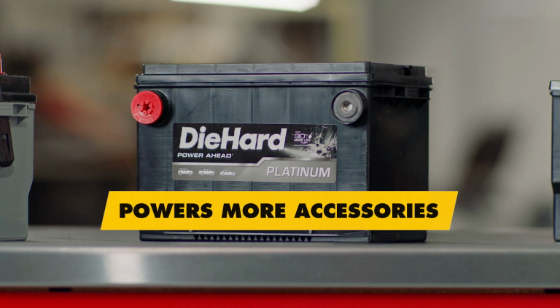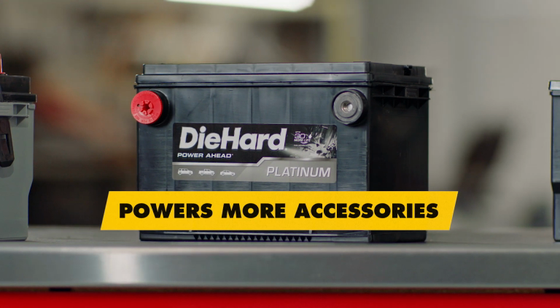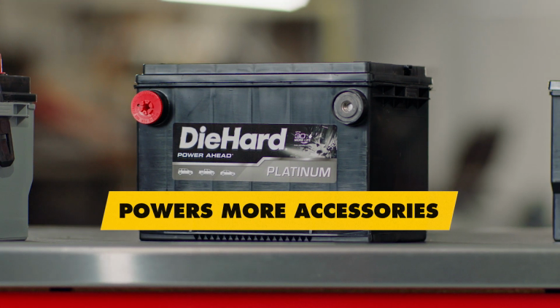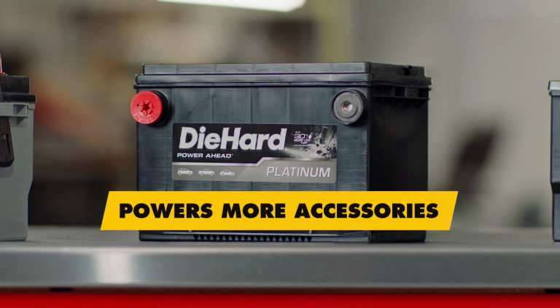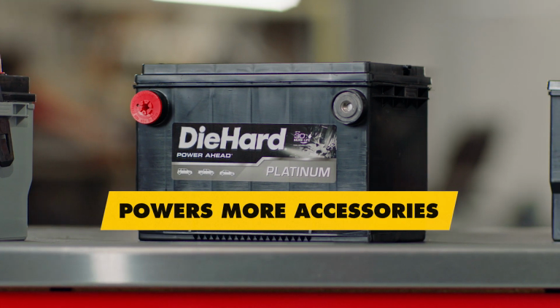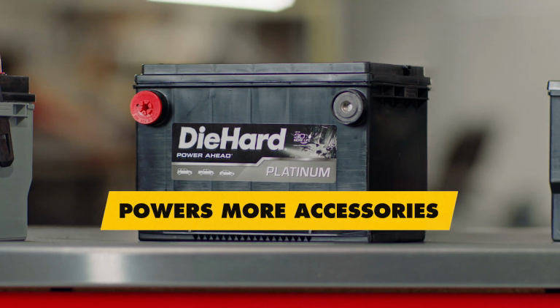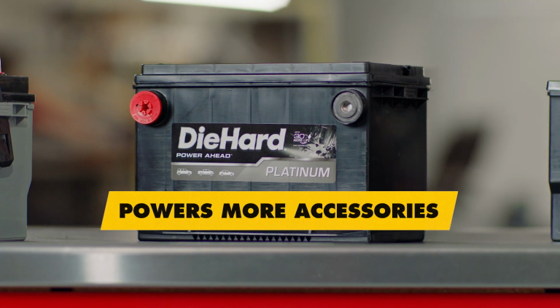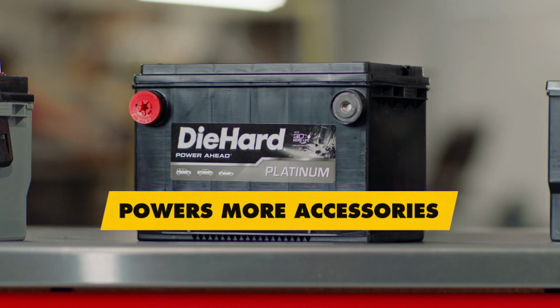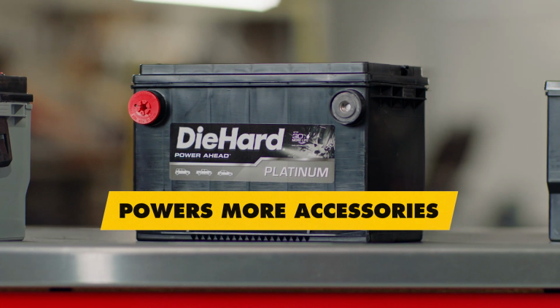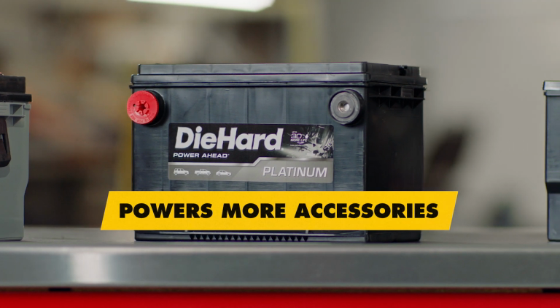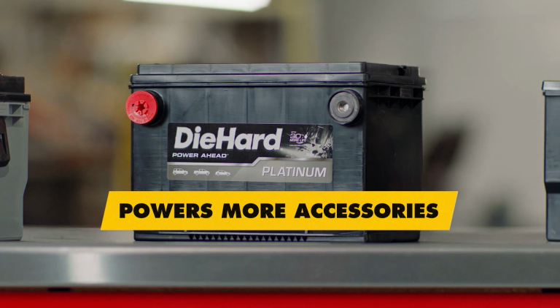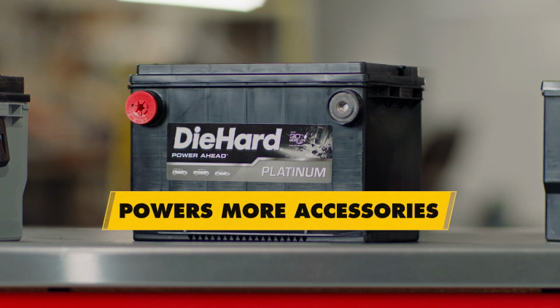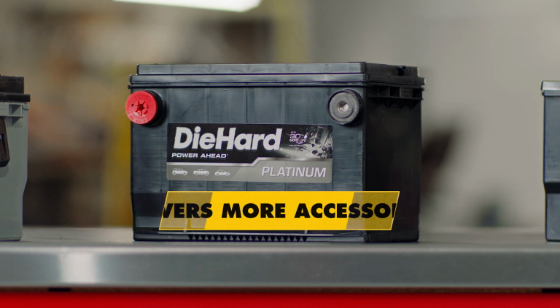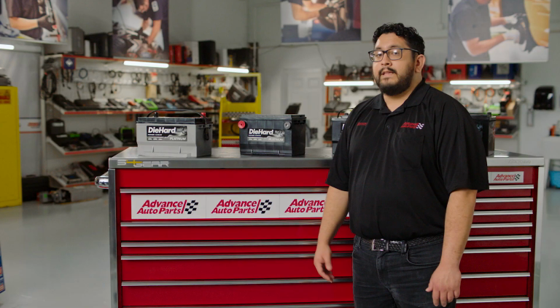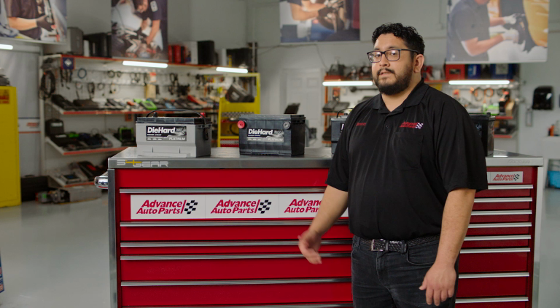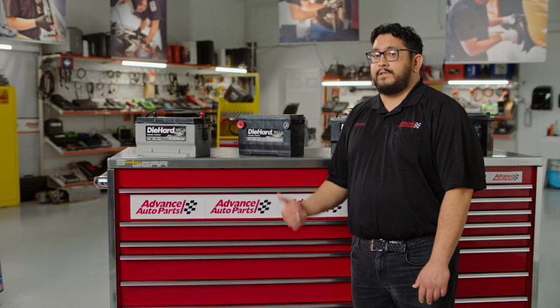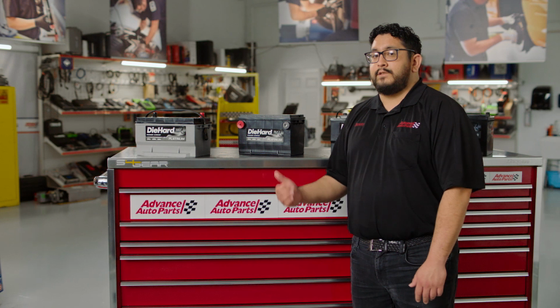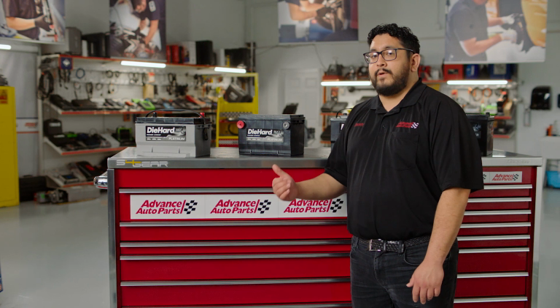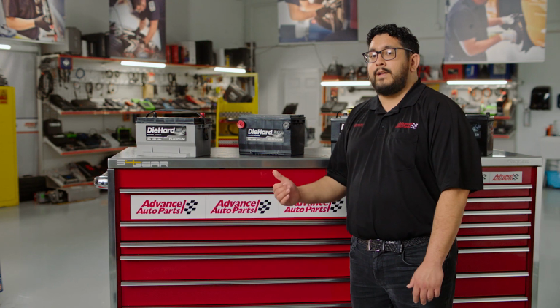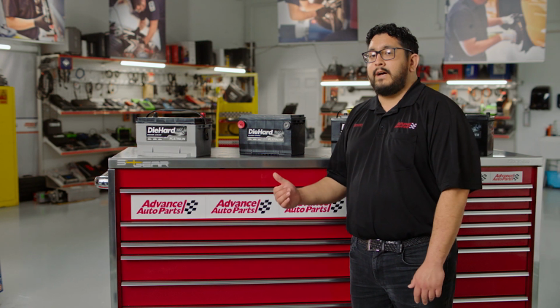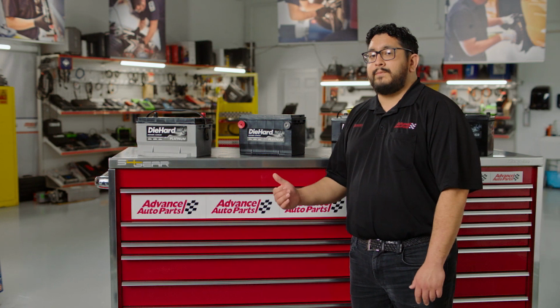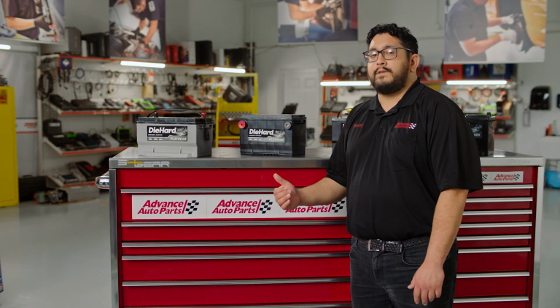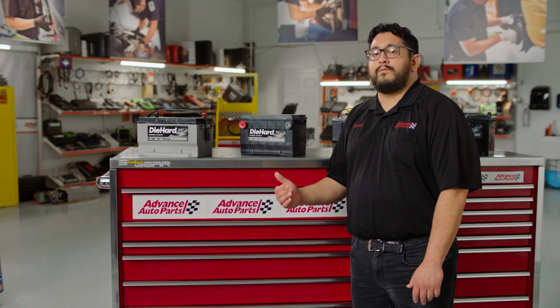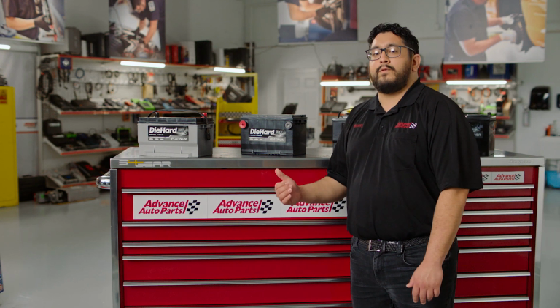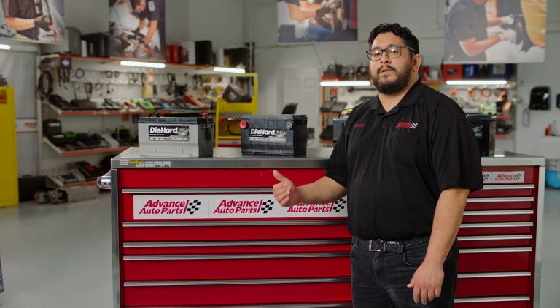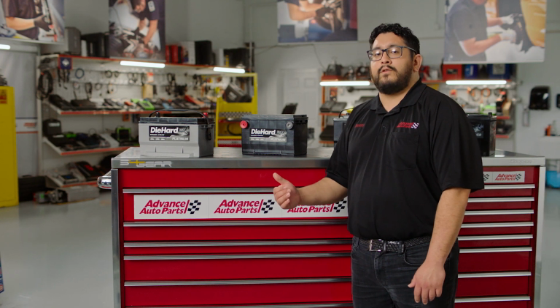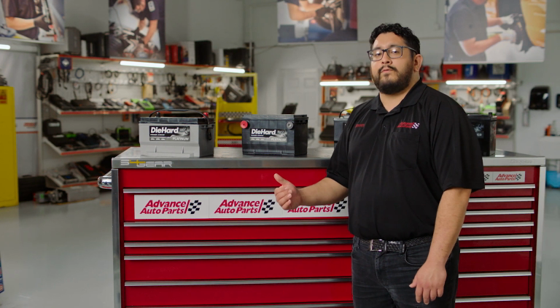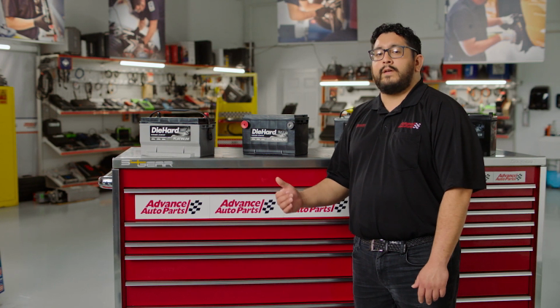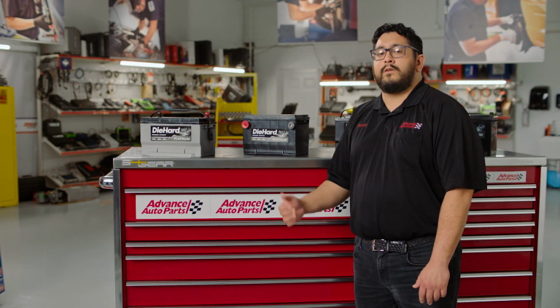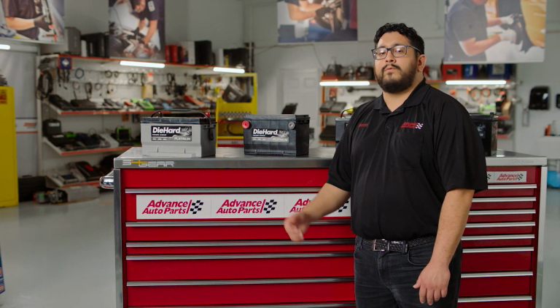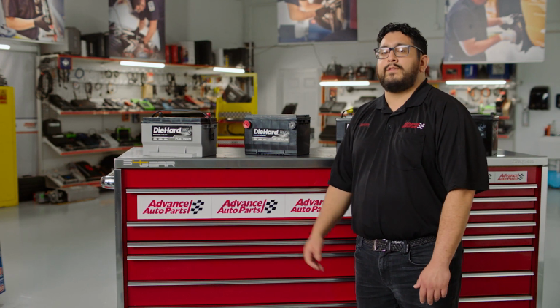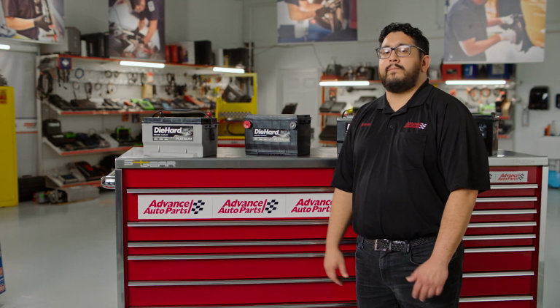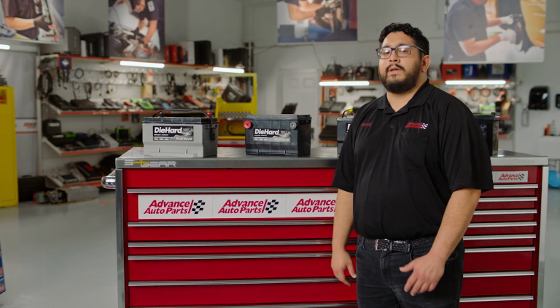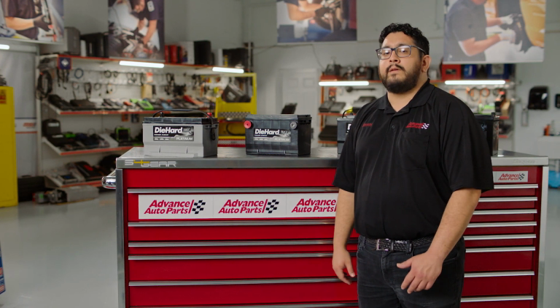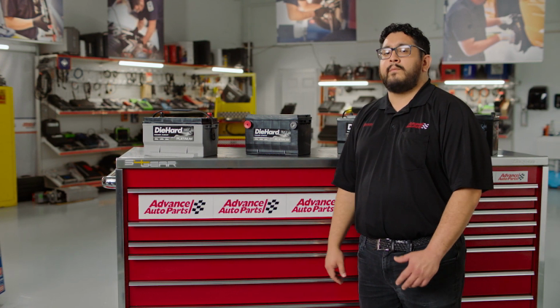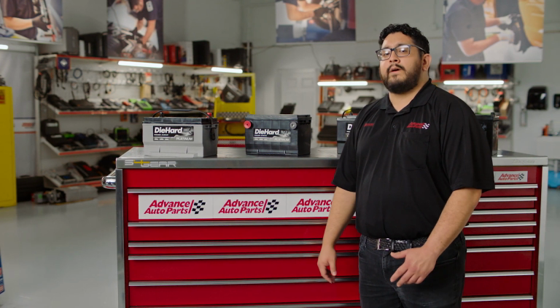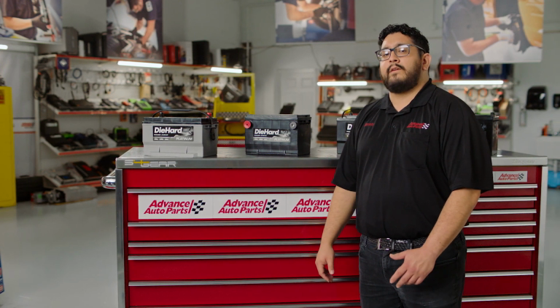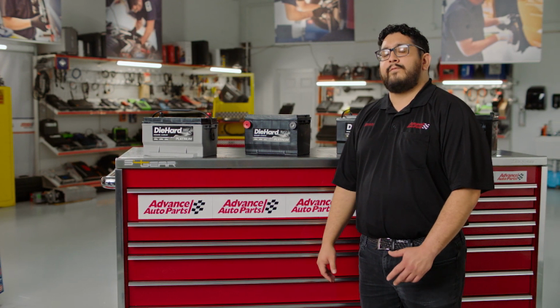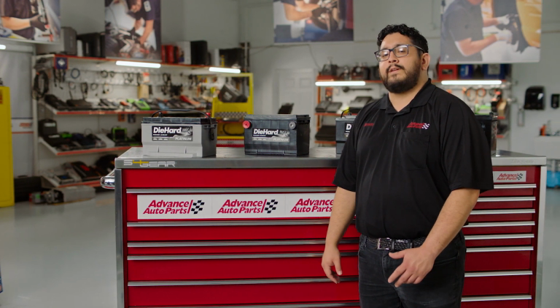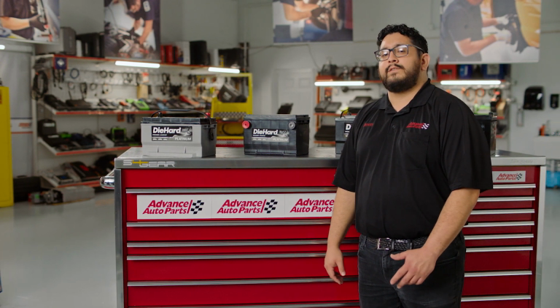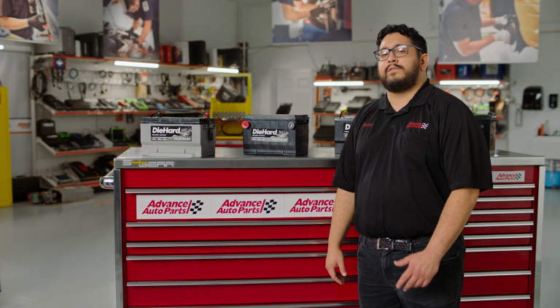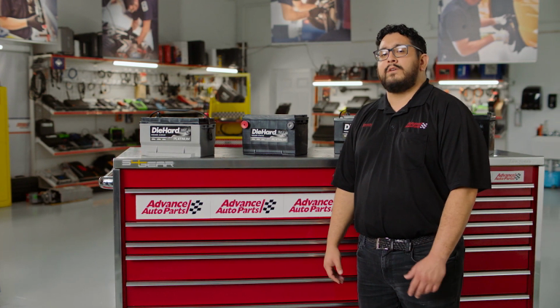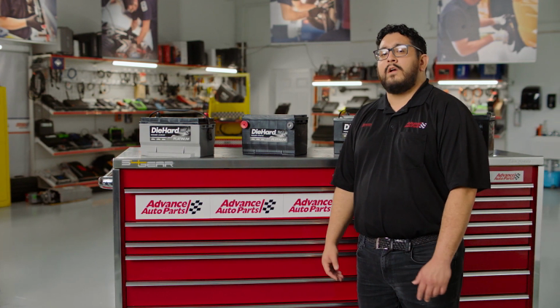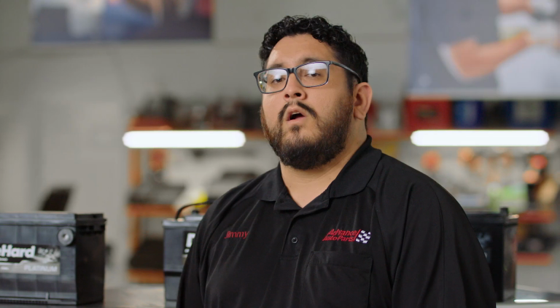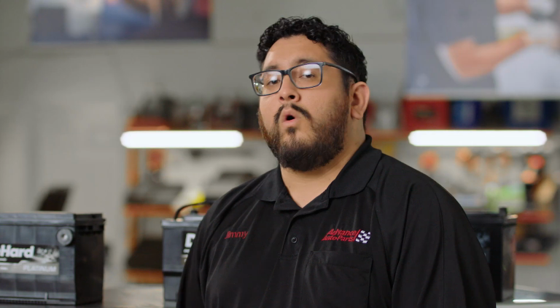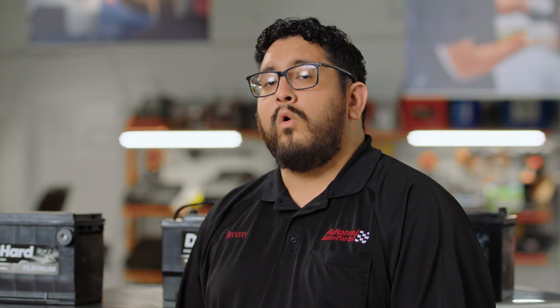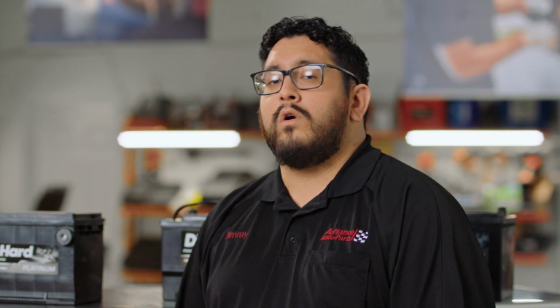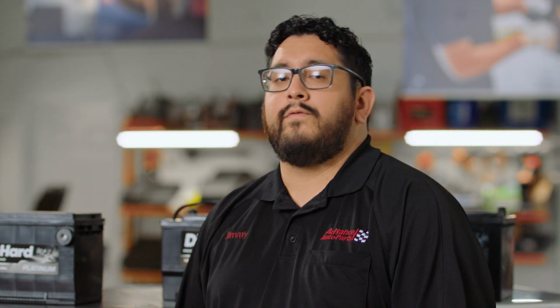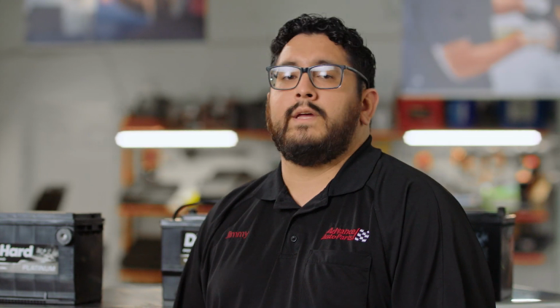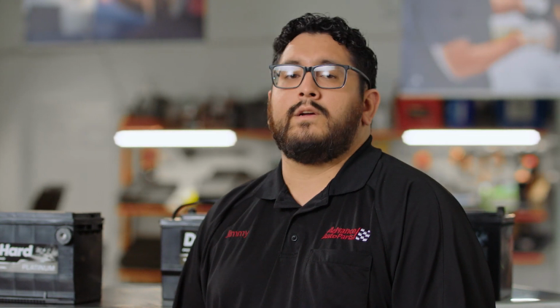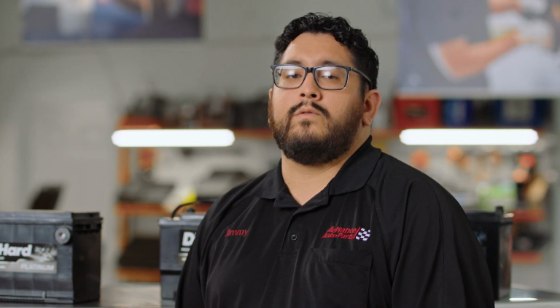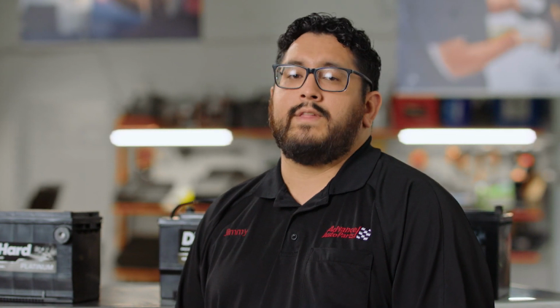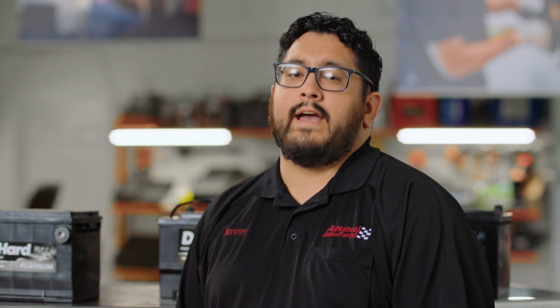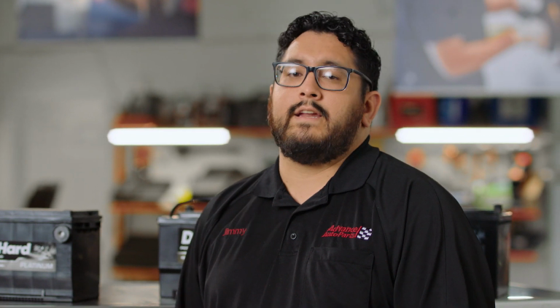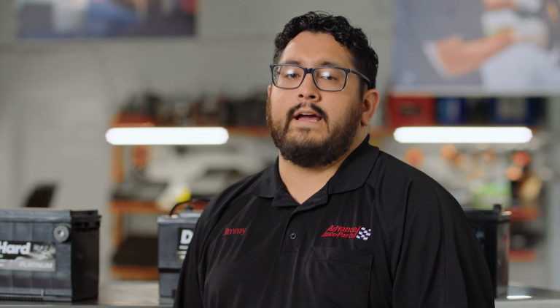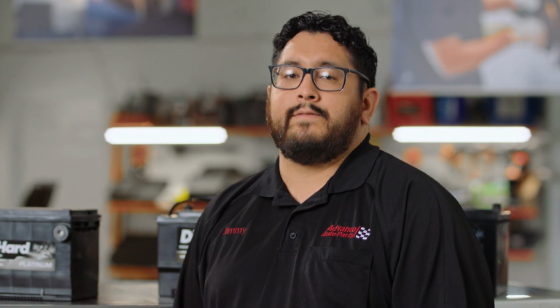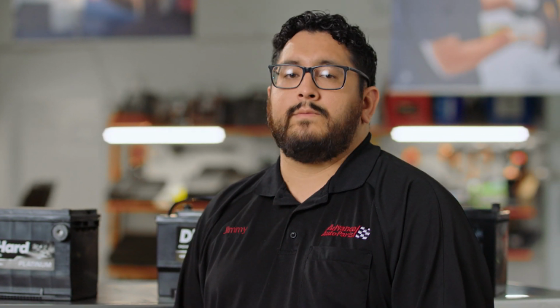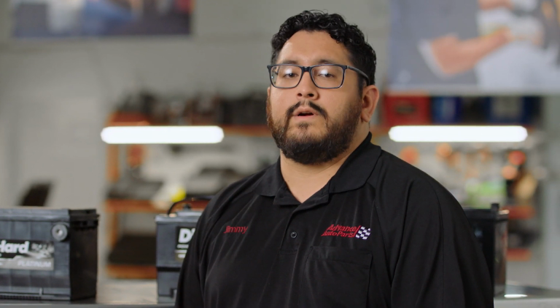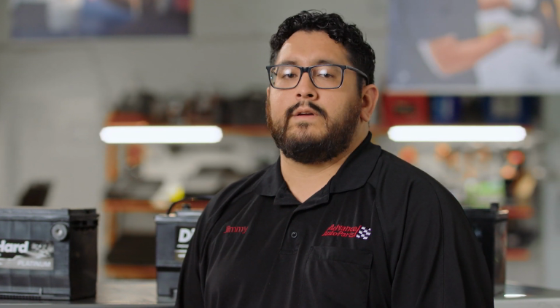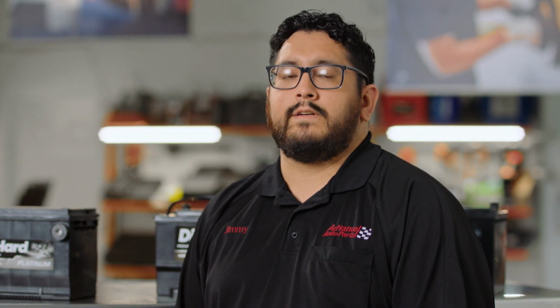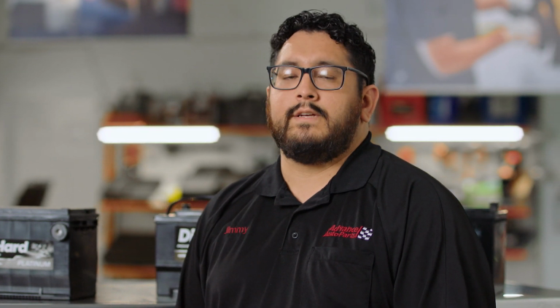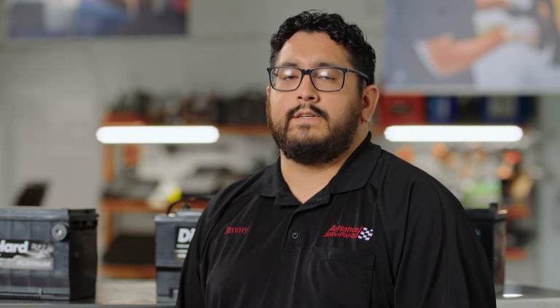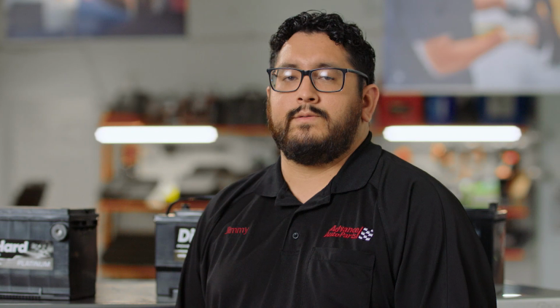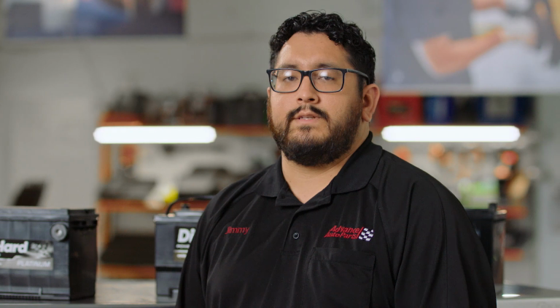standard flooded batteries. This is a great option for a newer vehicle with a medium amount of features or a vehicle with added aftermarket accessories.